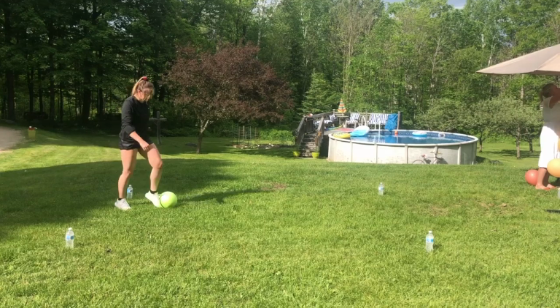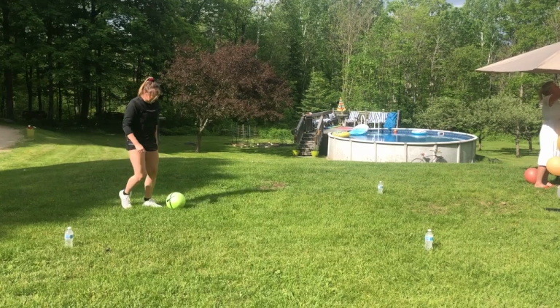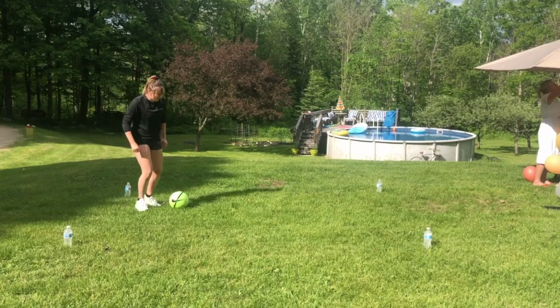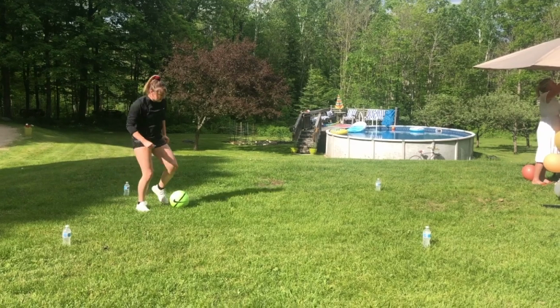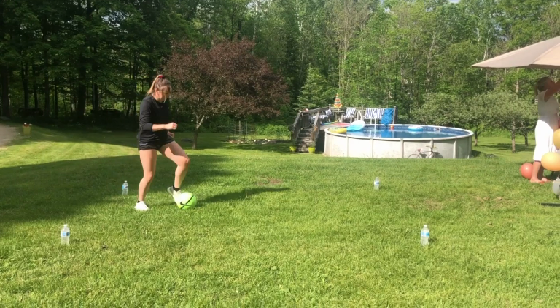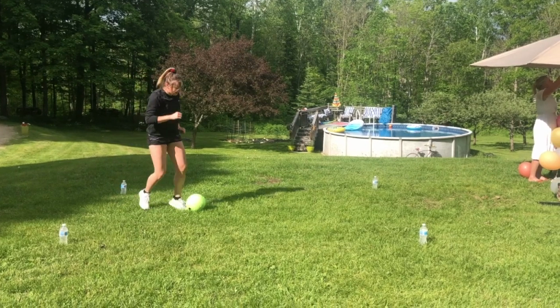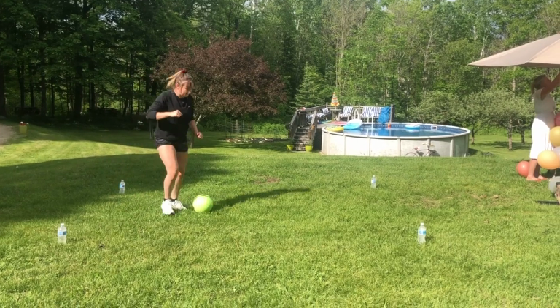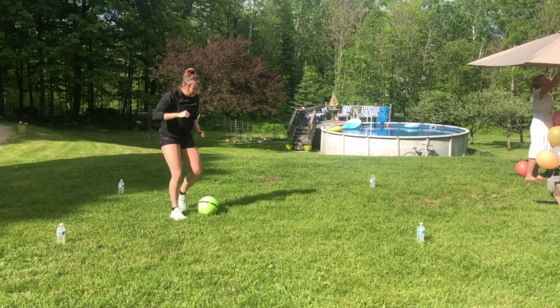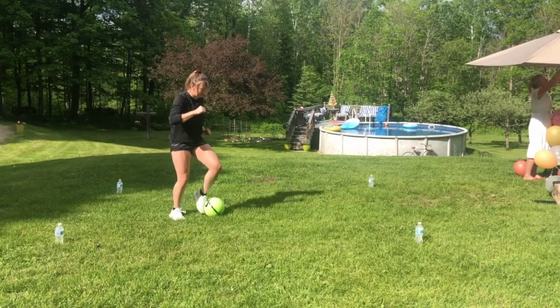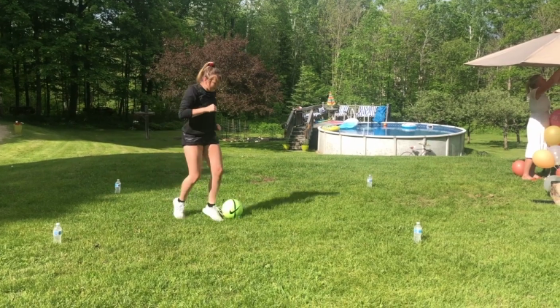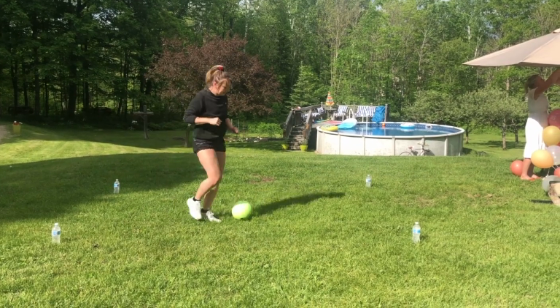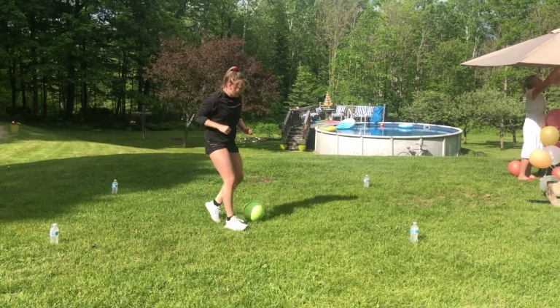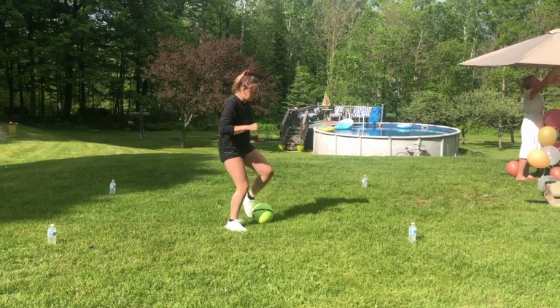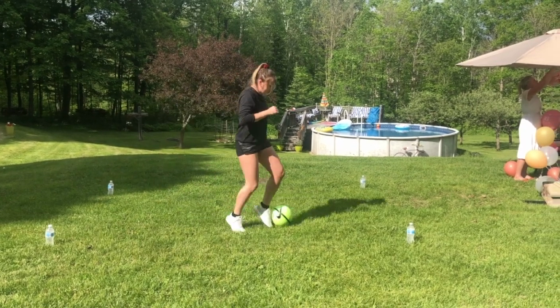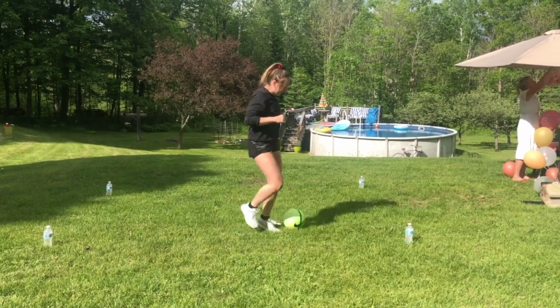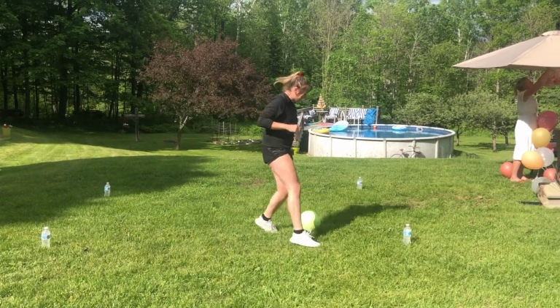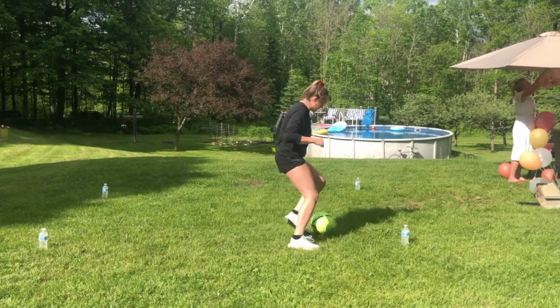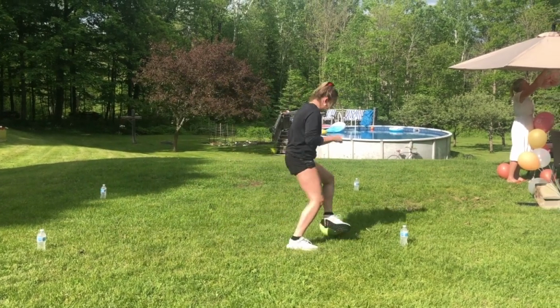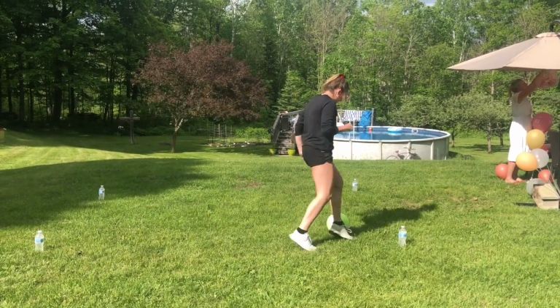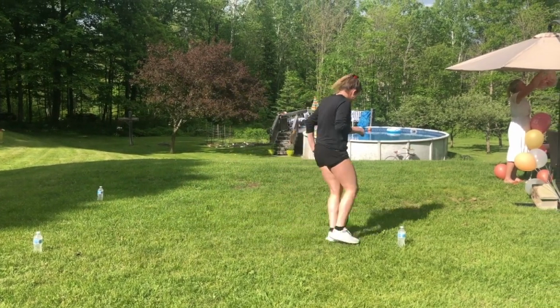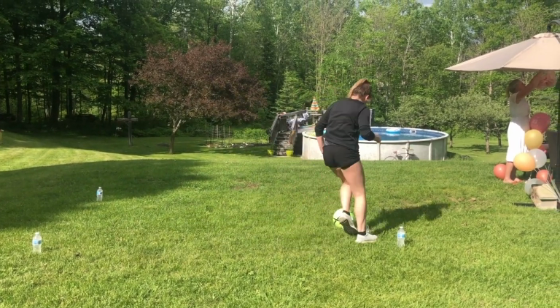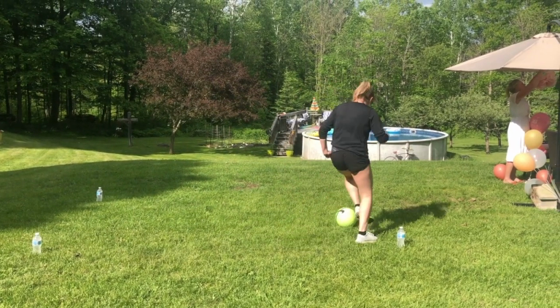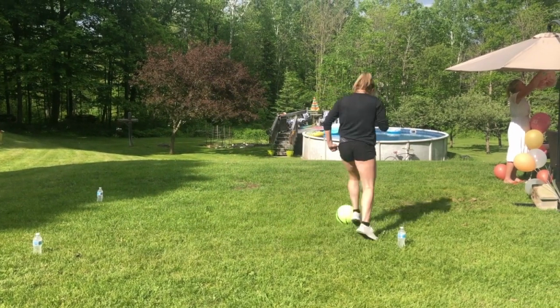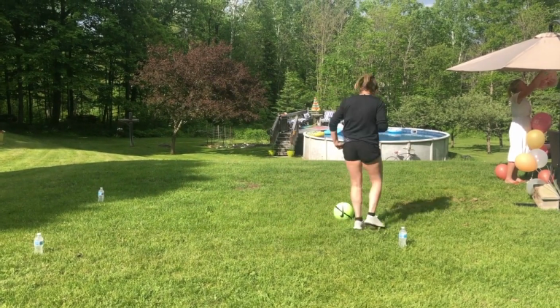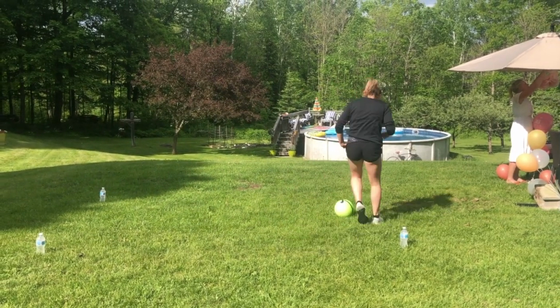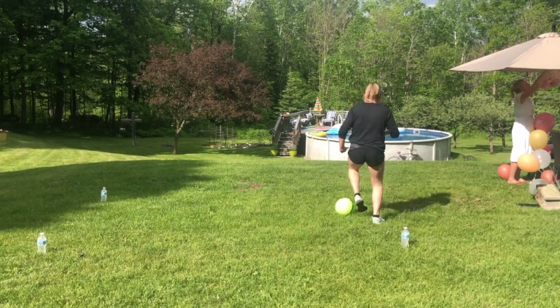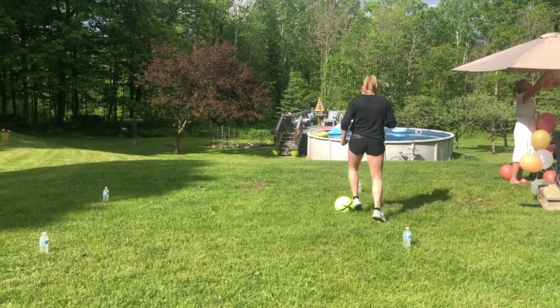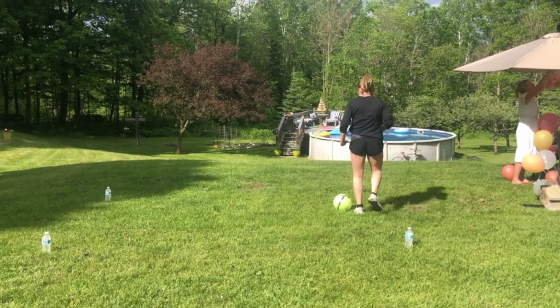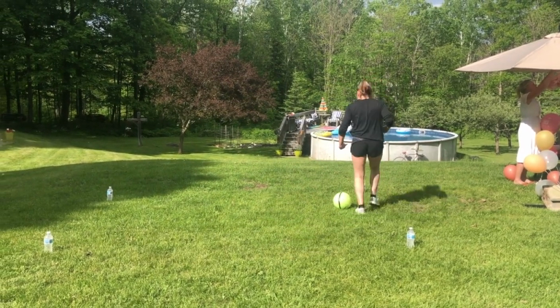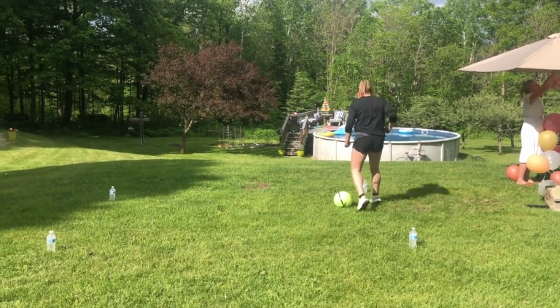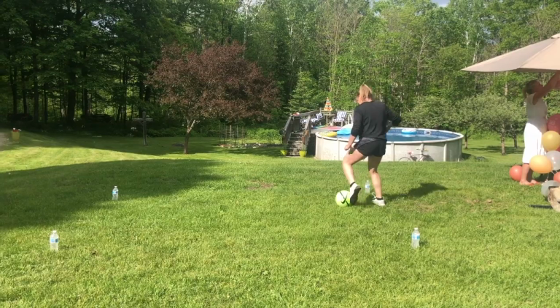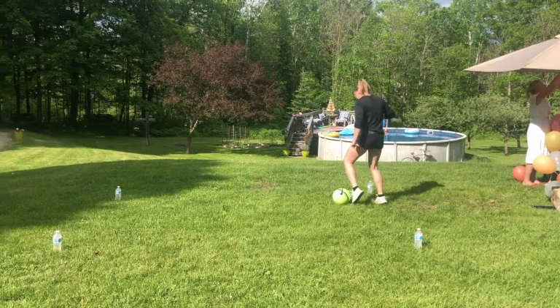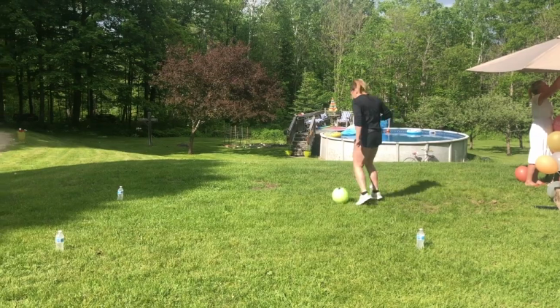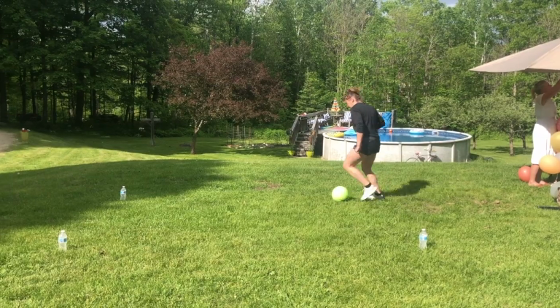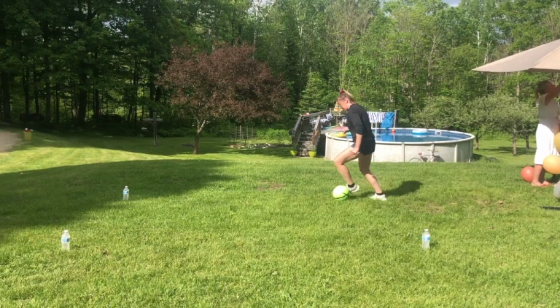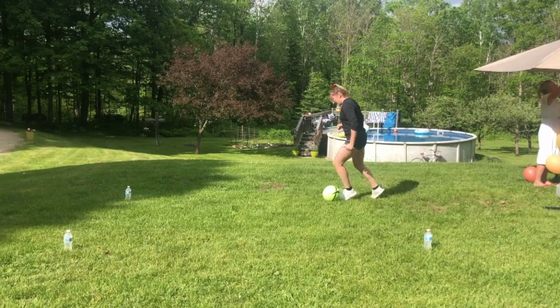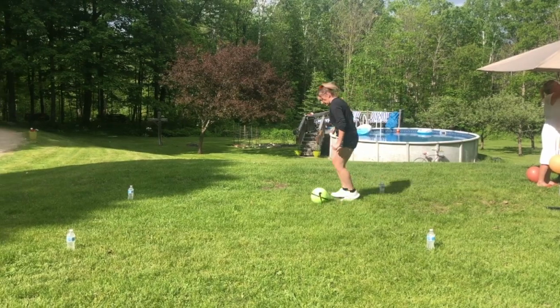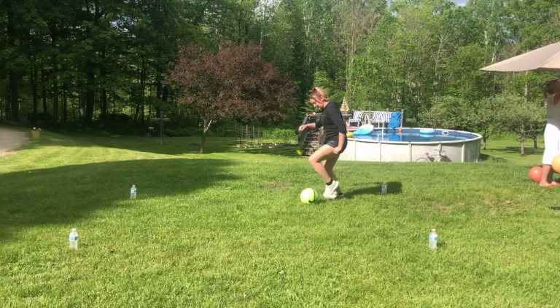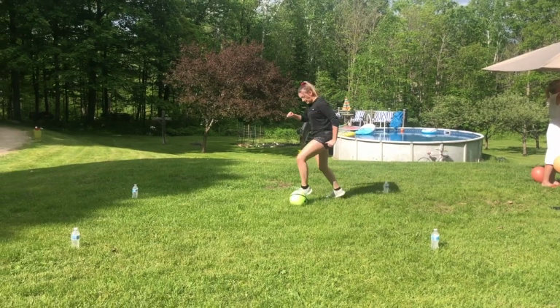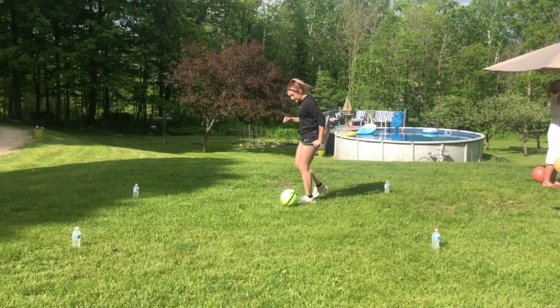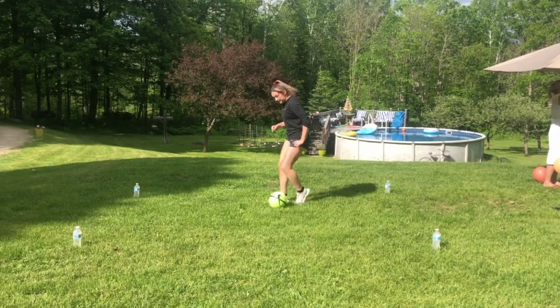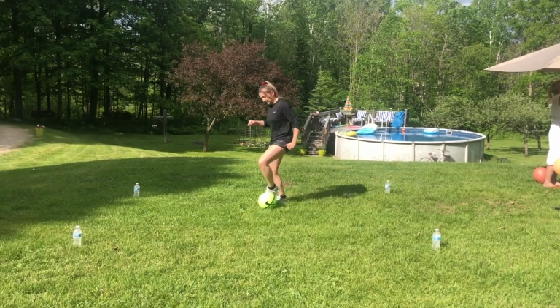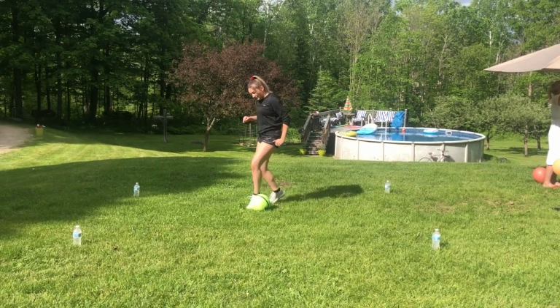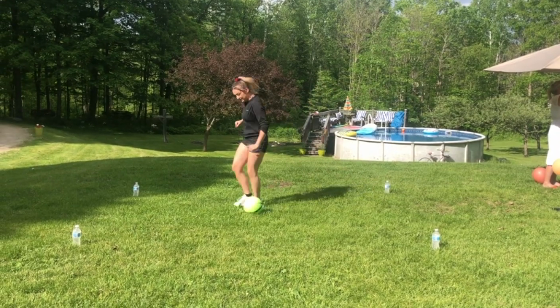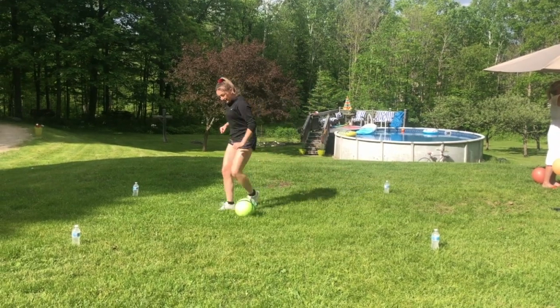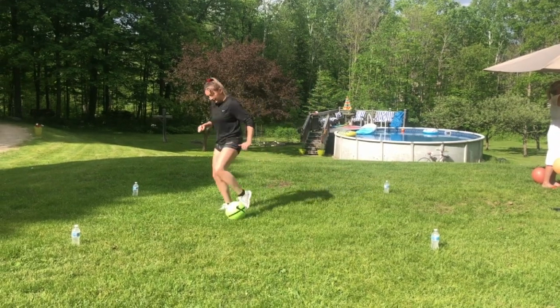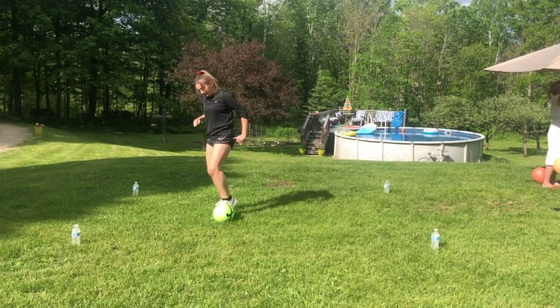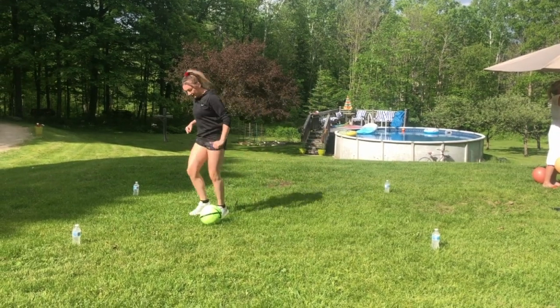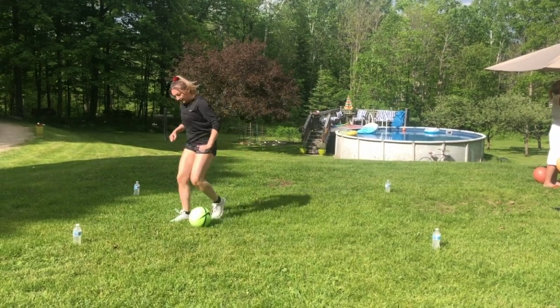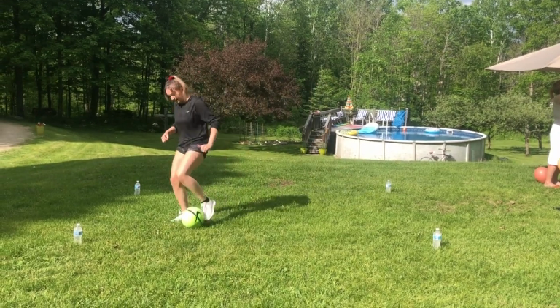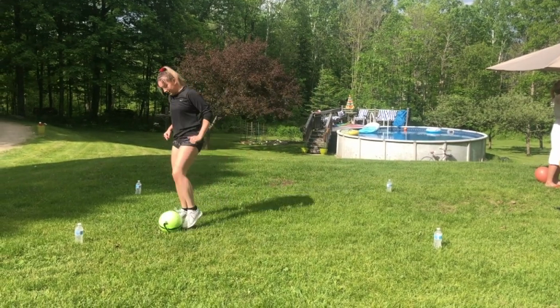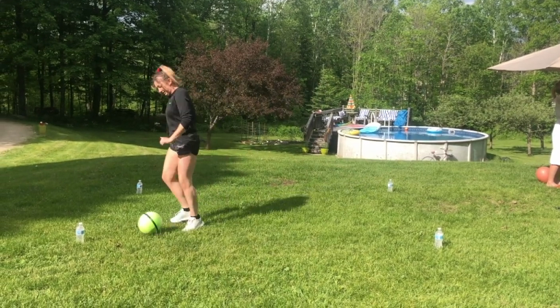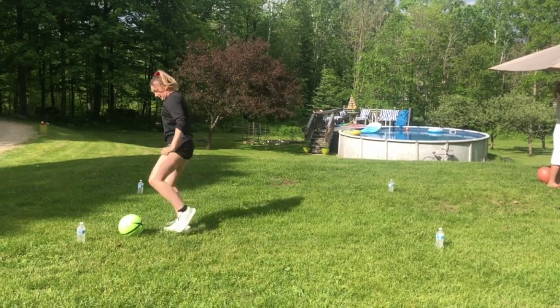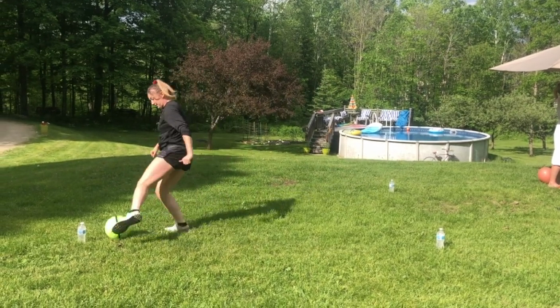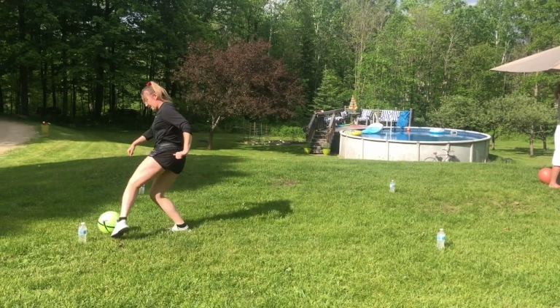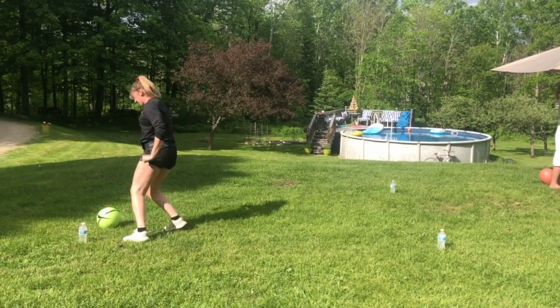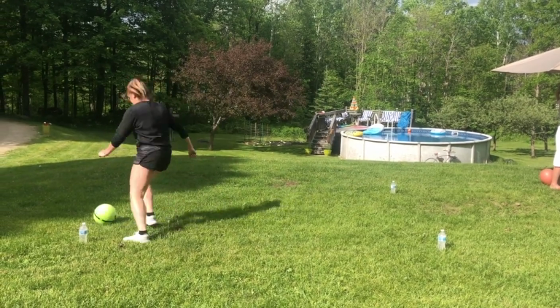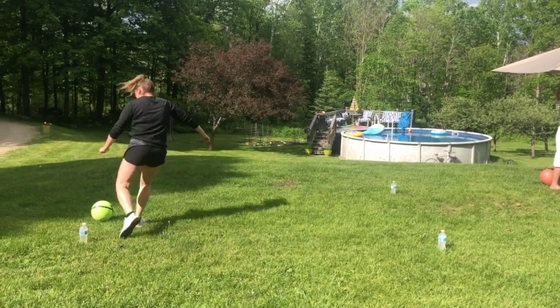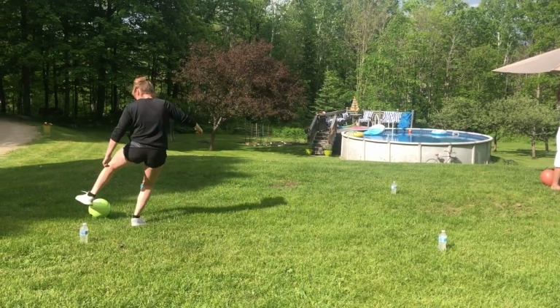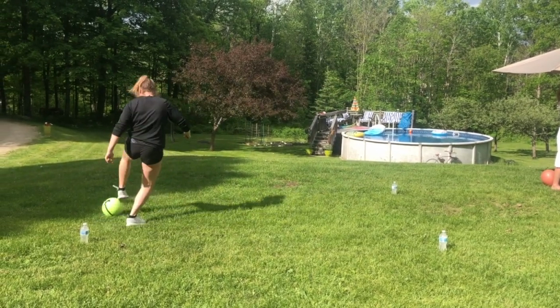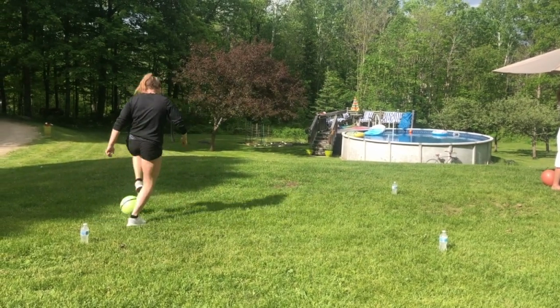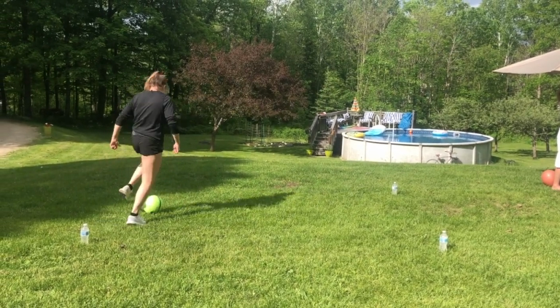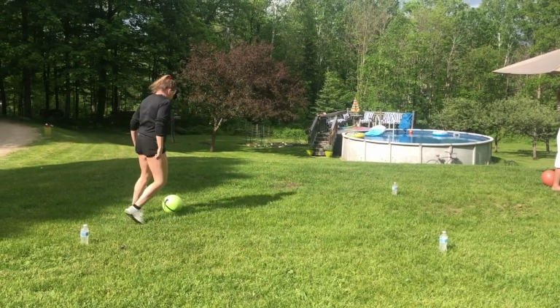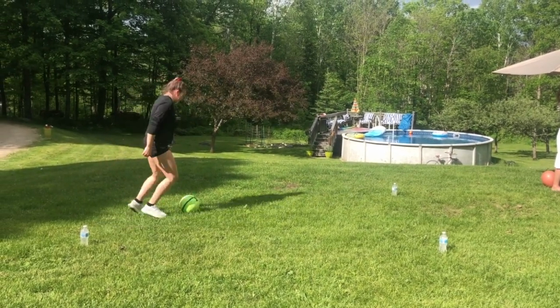Hey dragons, for our first activity we're gonna be dribbling around a small box to work on our touches. Try doing this for five minutes as a great warm-up.